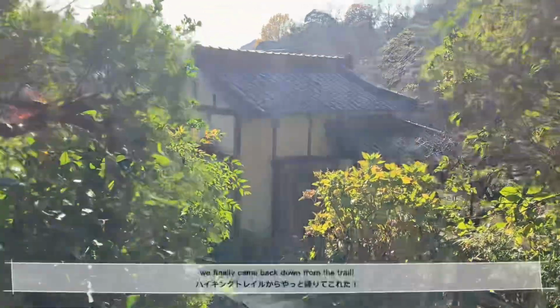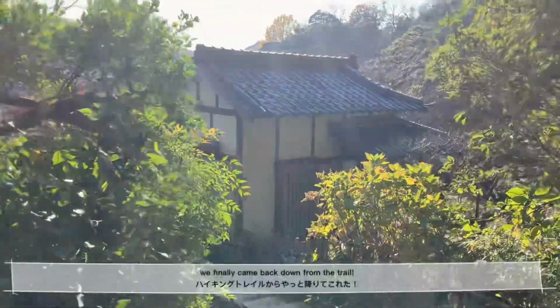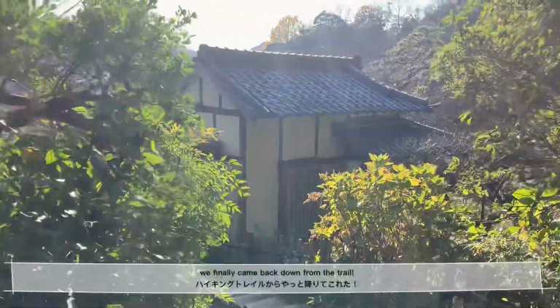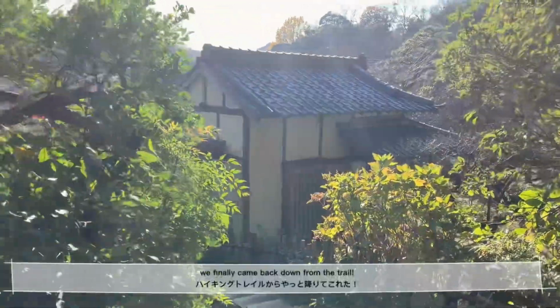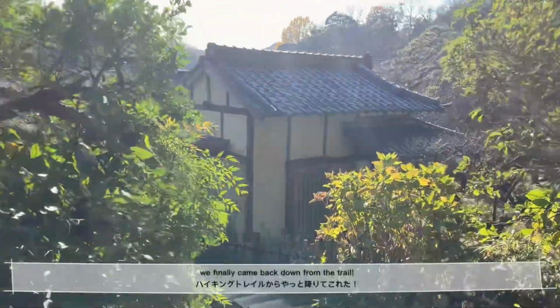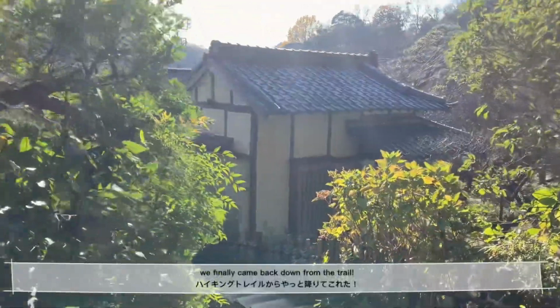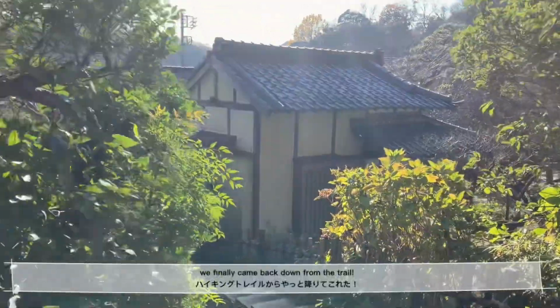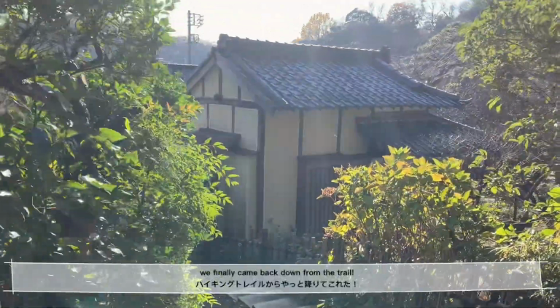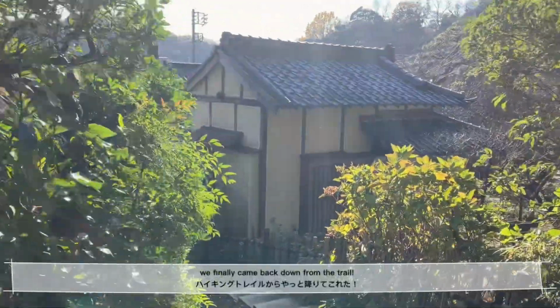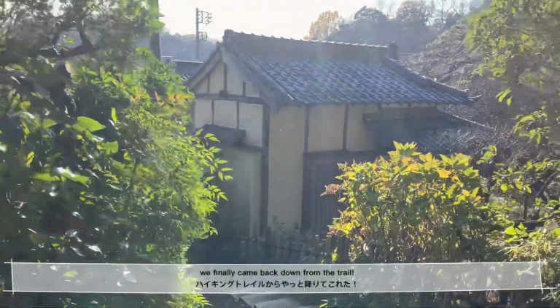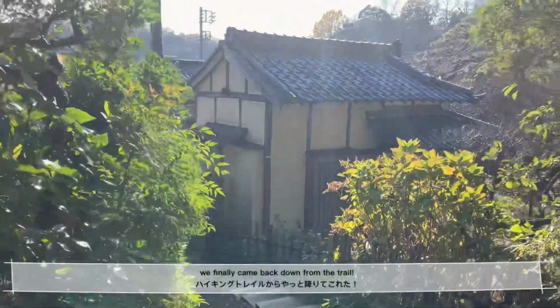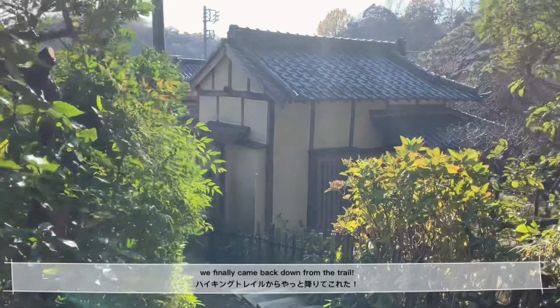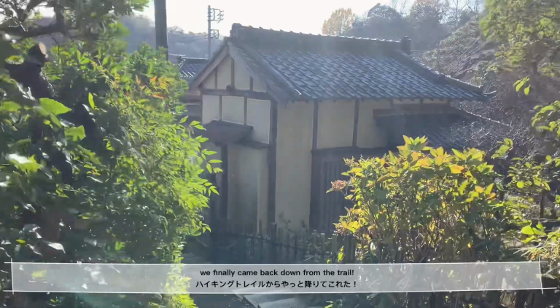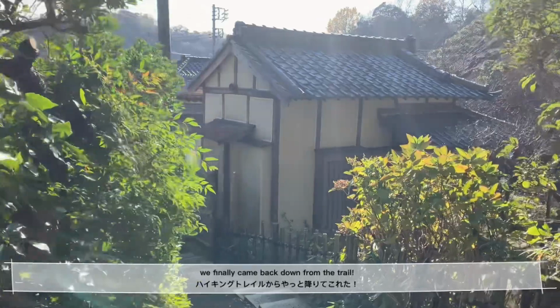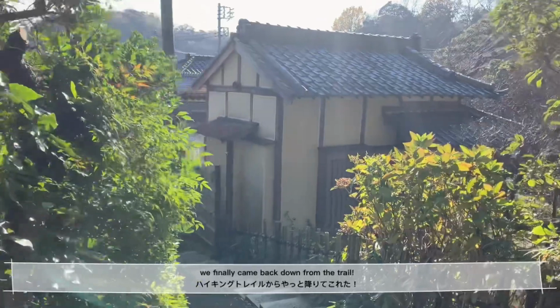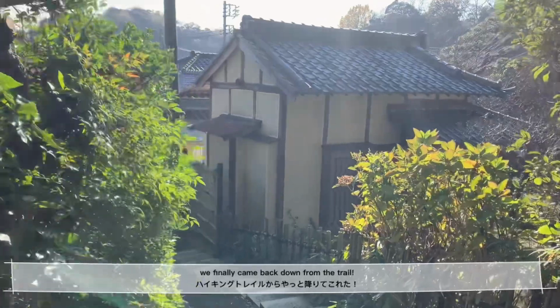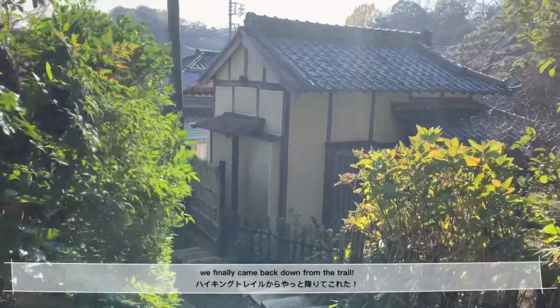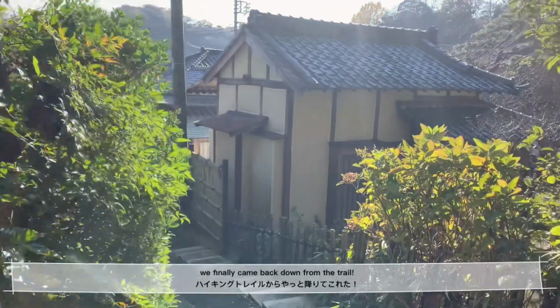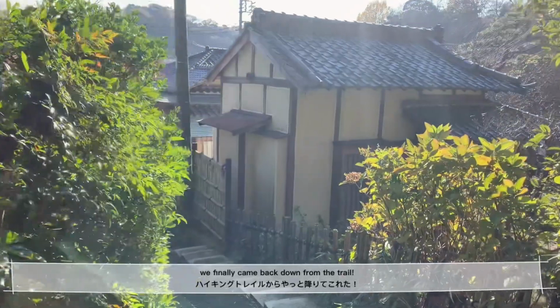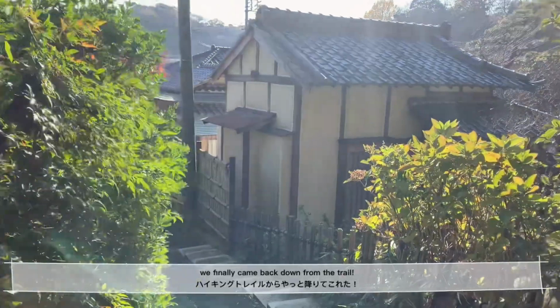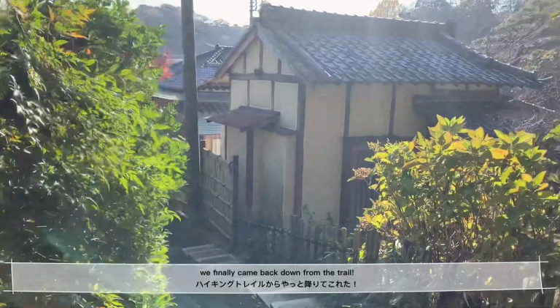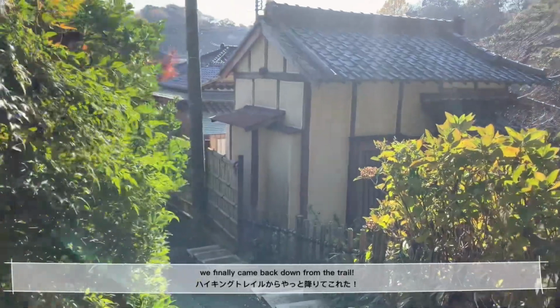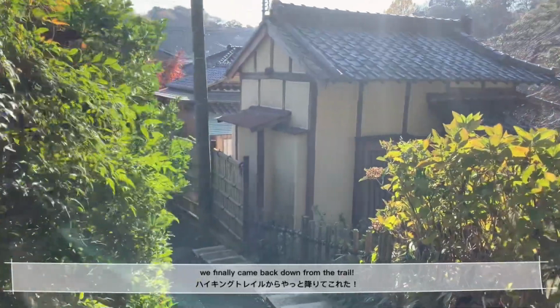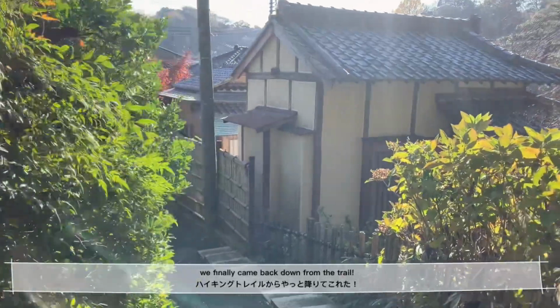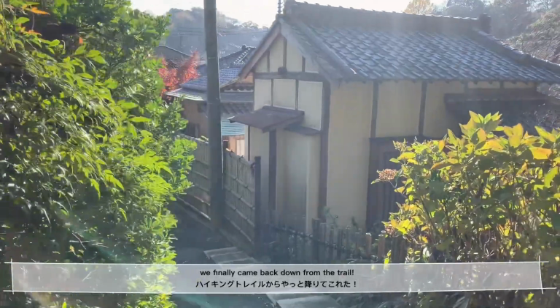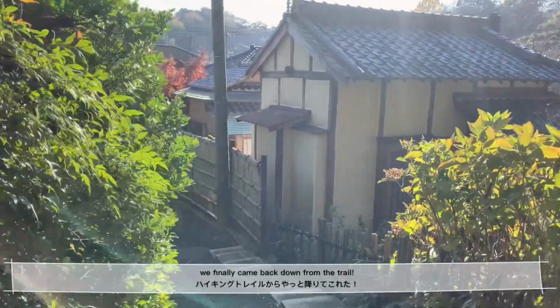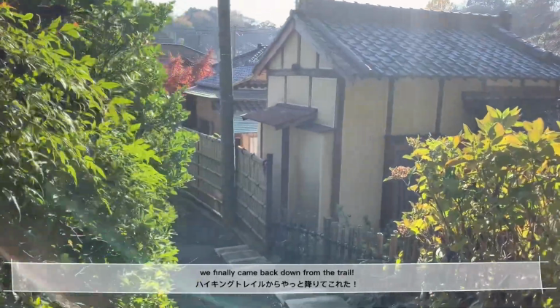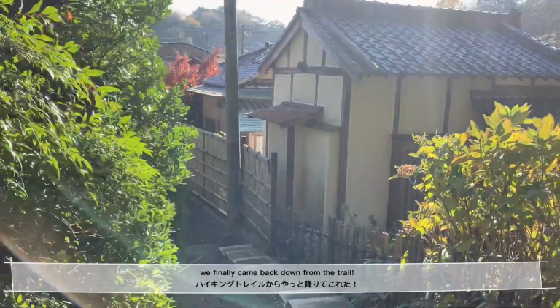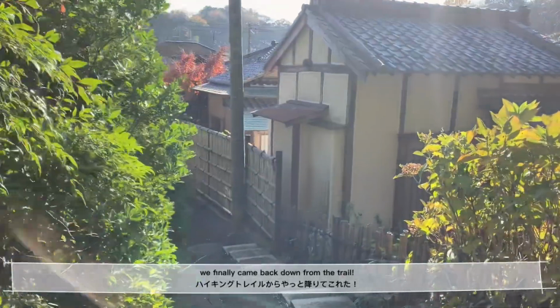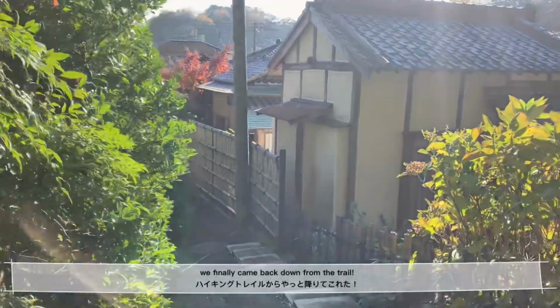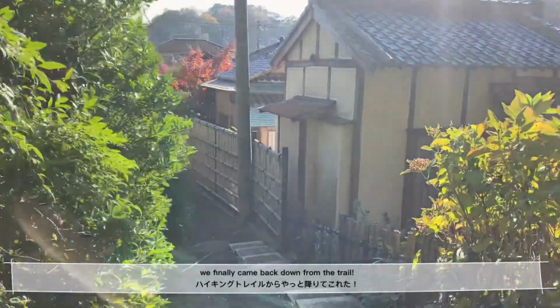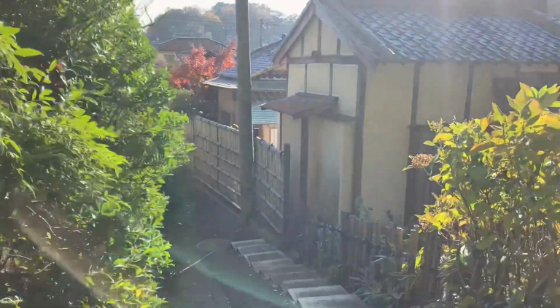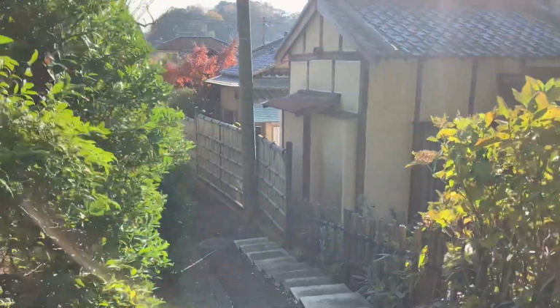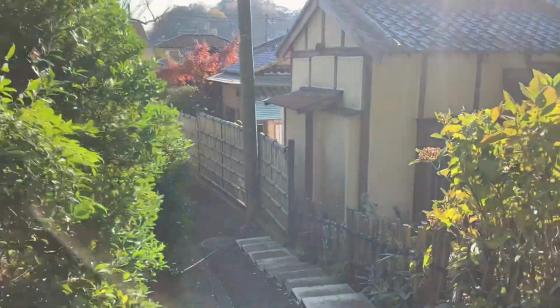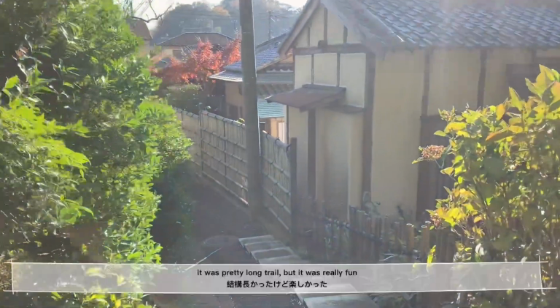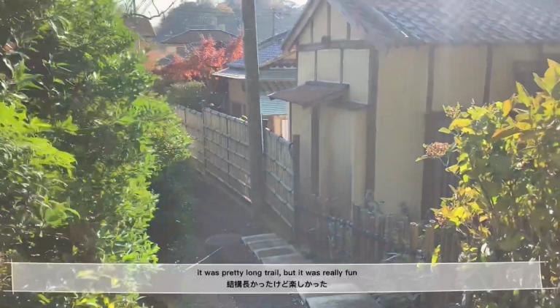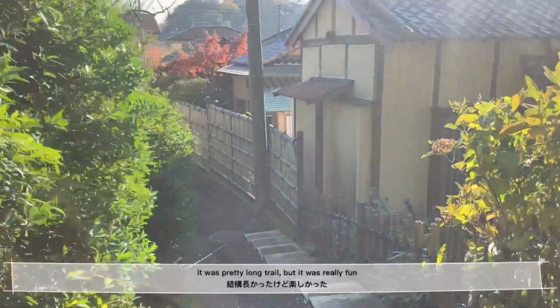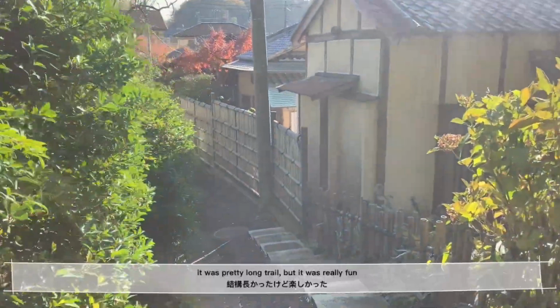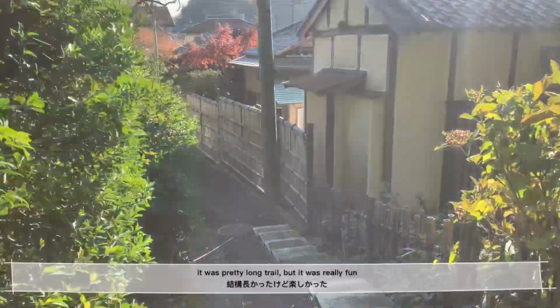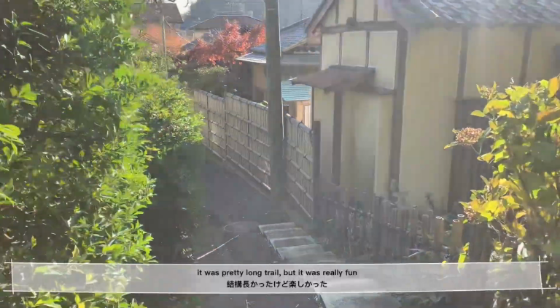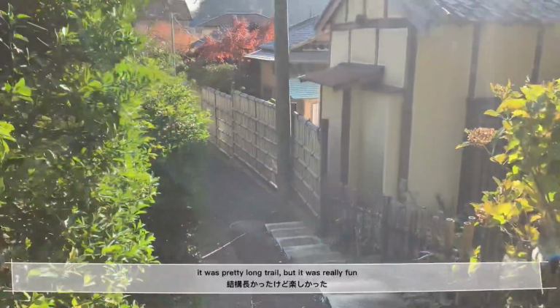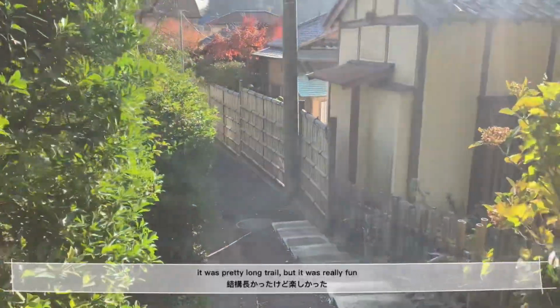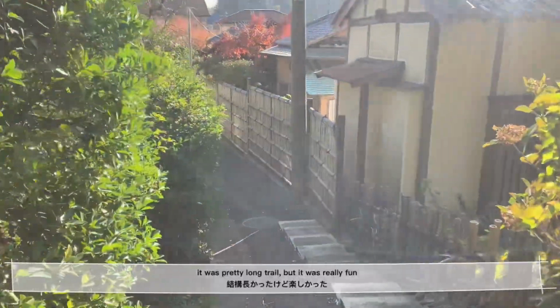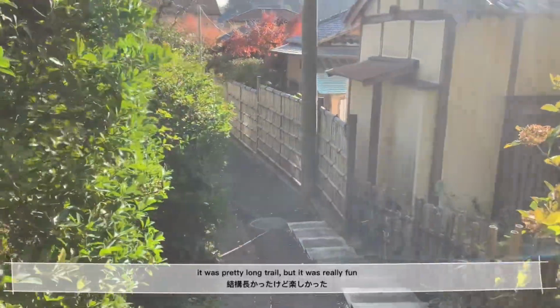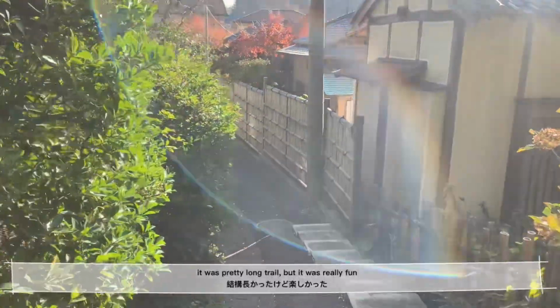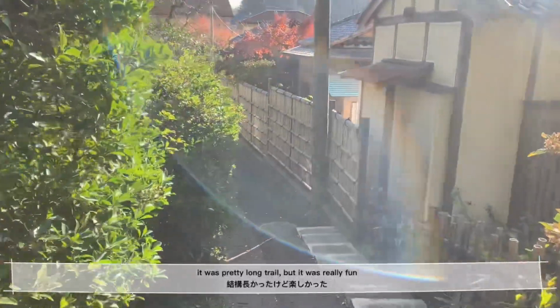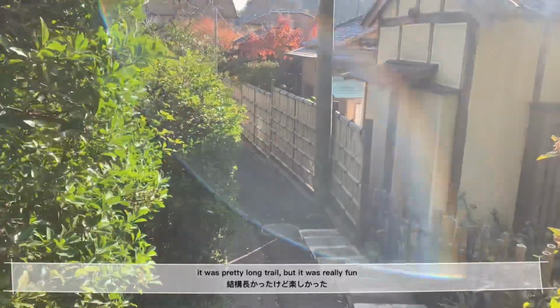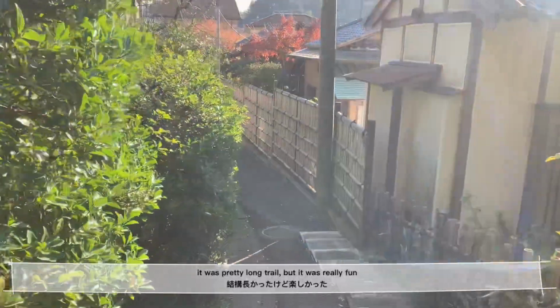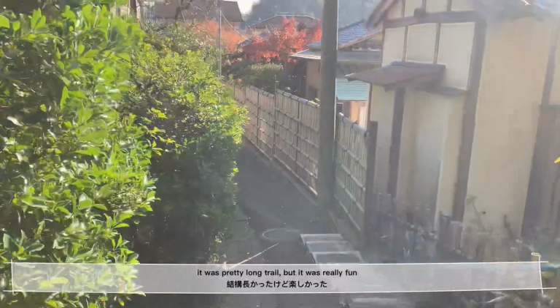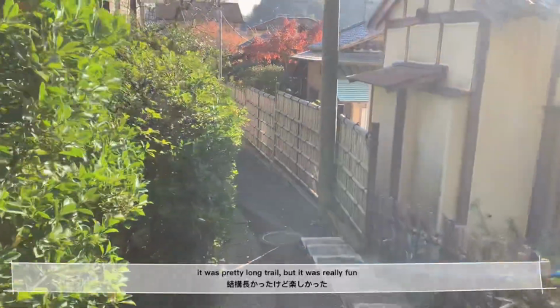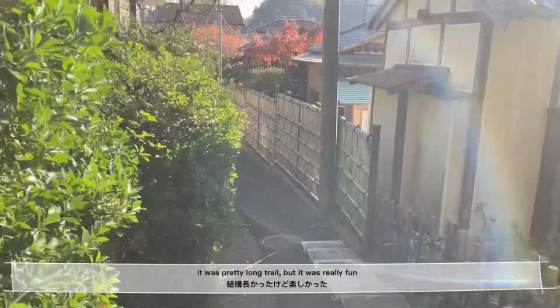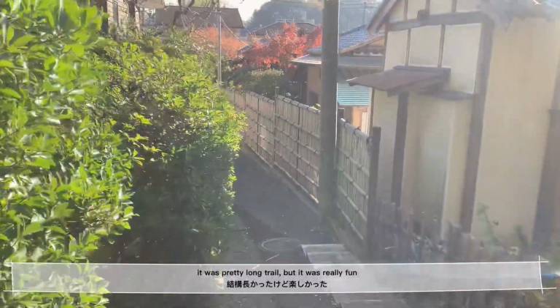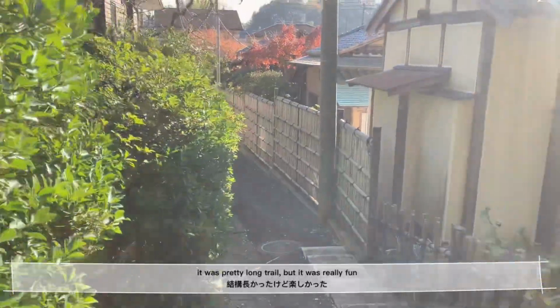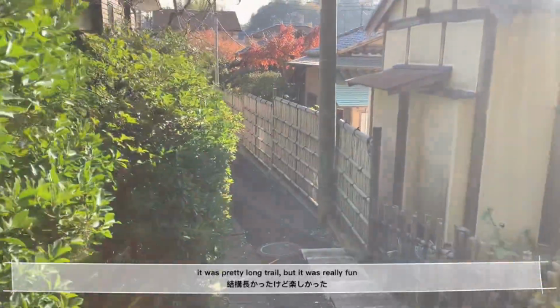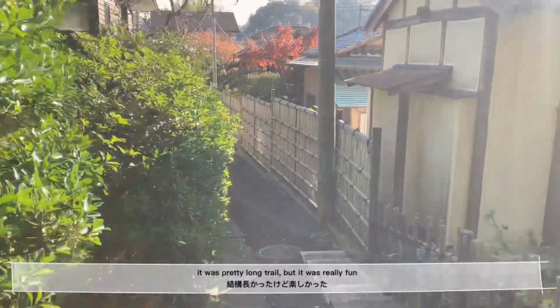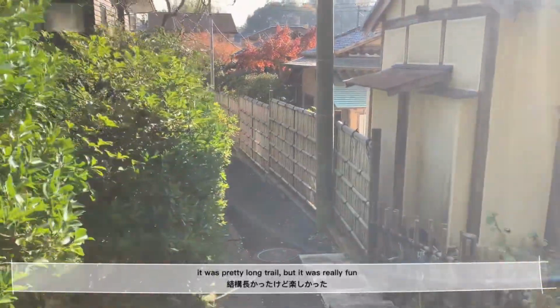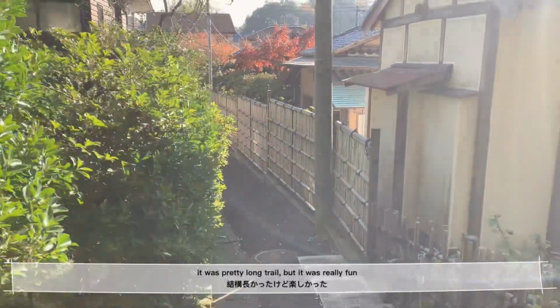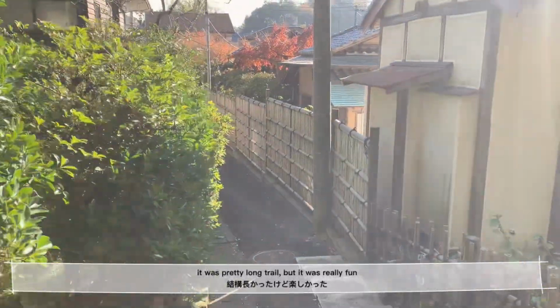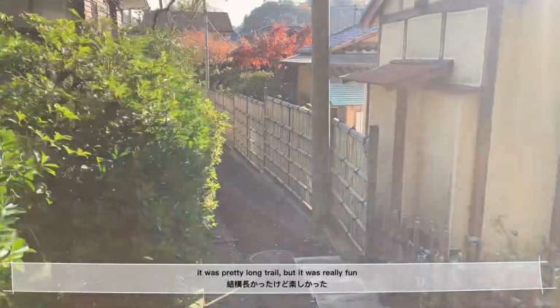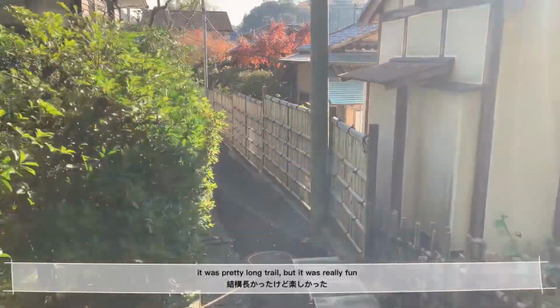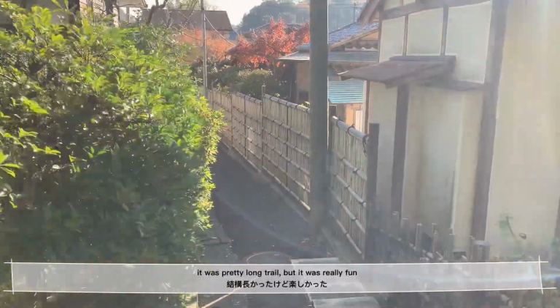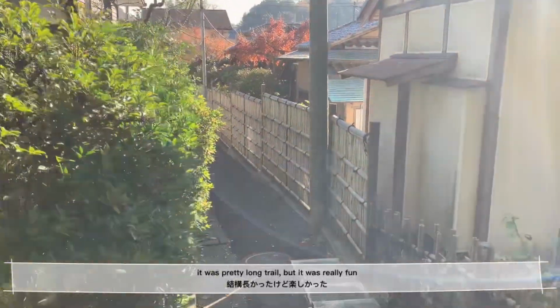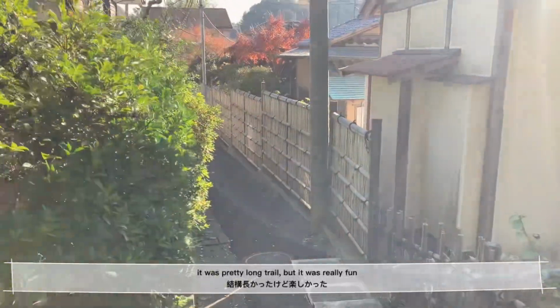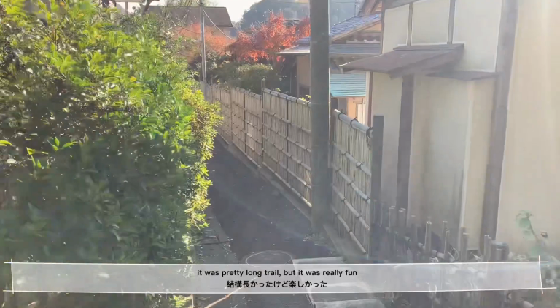Finally, we came back down the trail. It was a pretty long trail, but it was really fun.